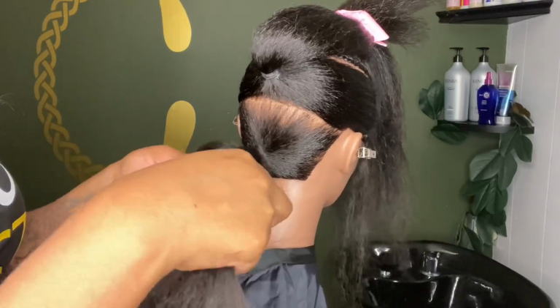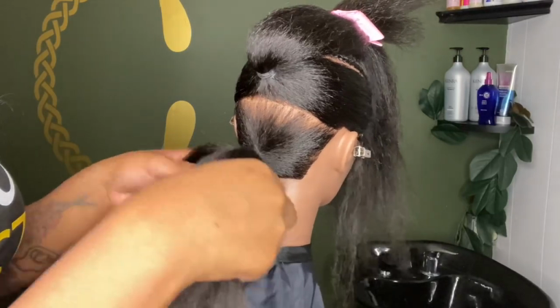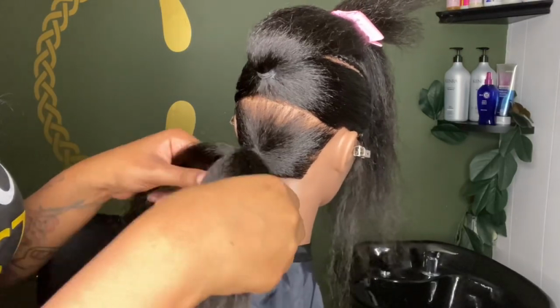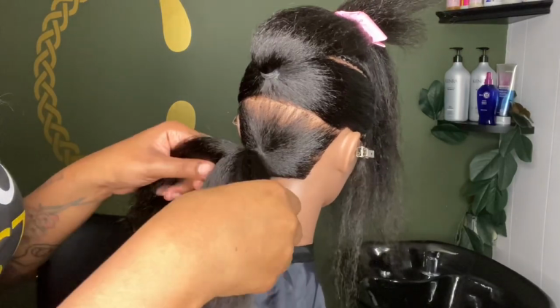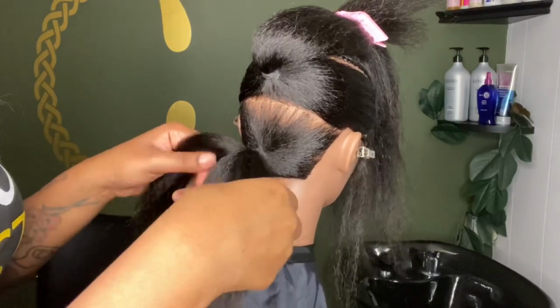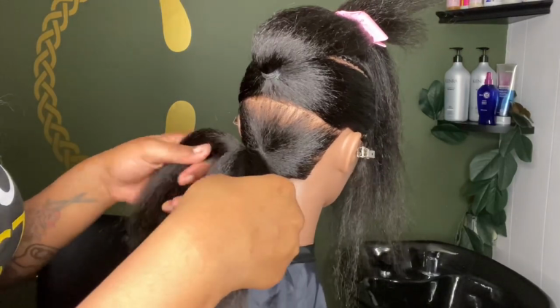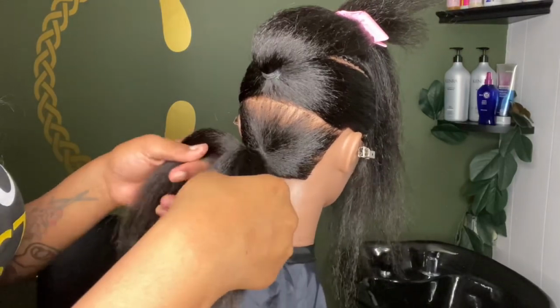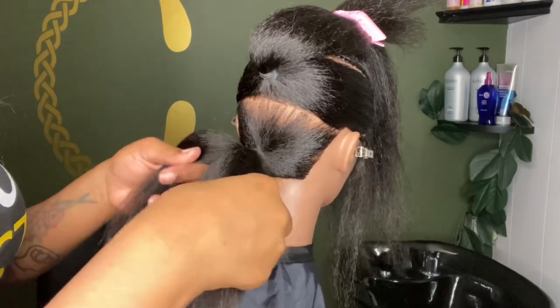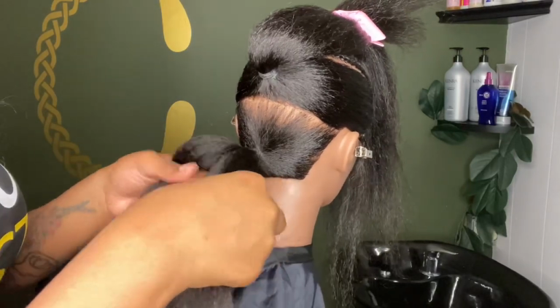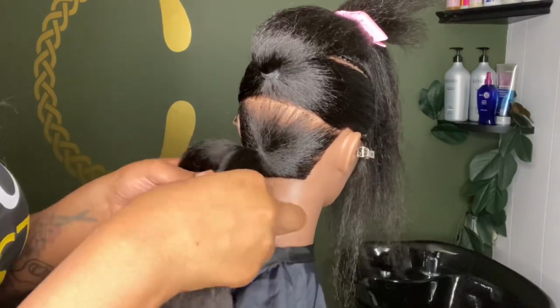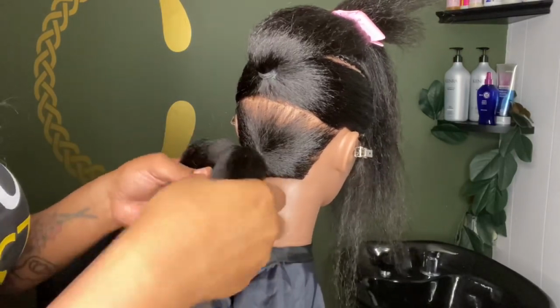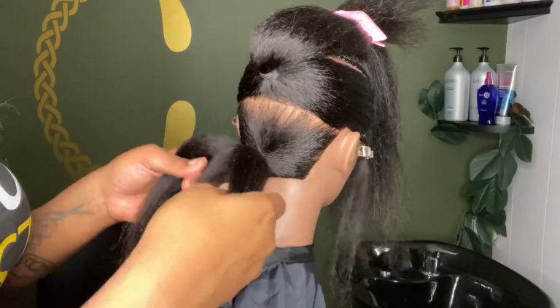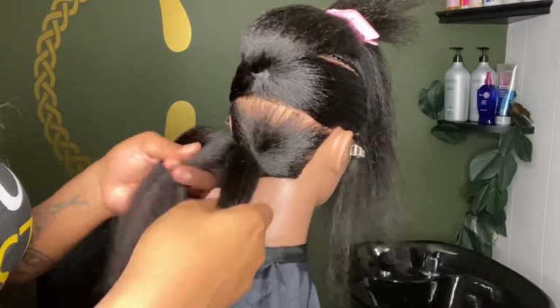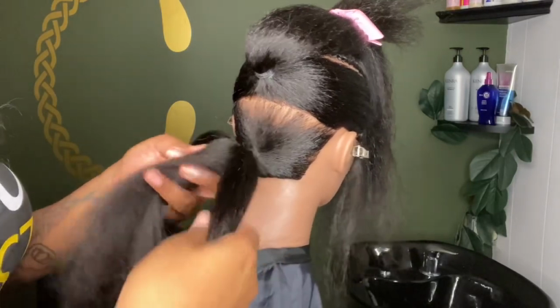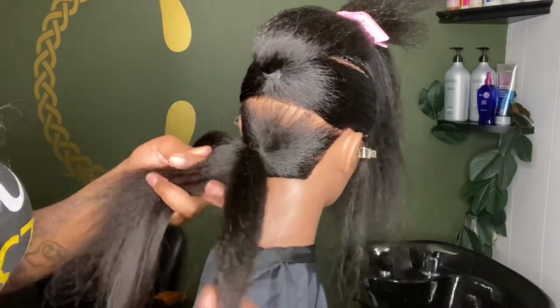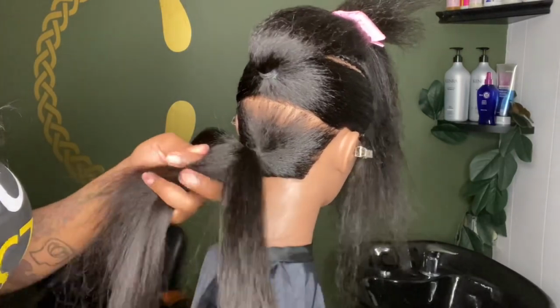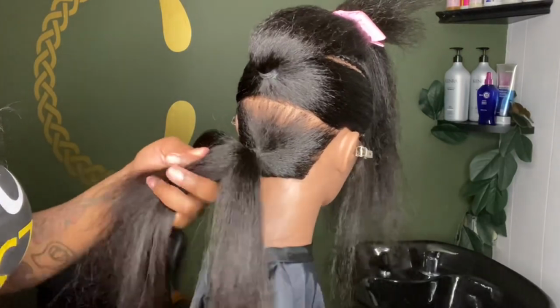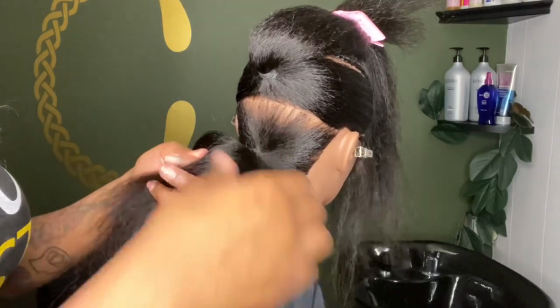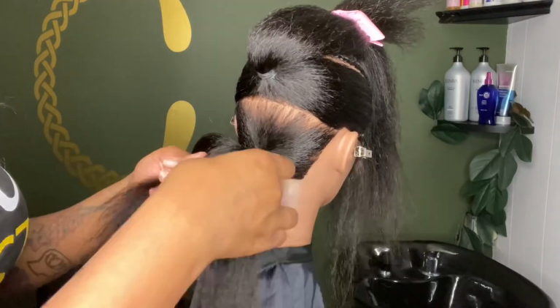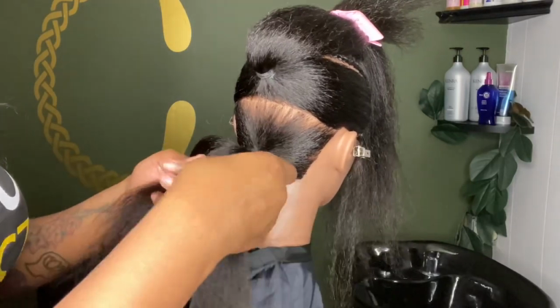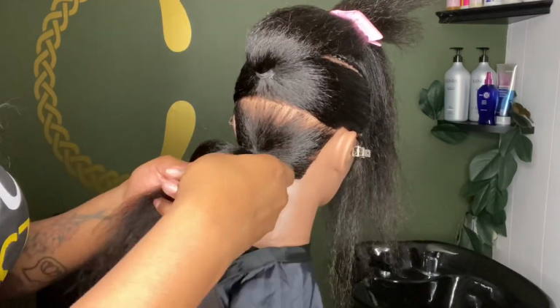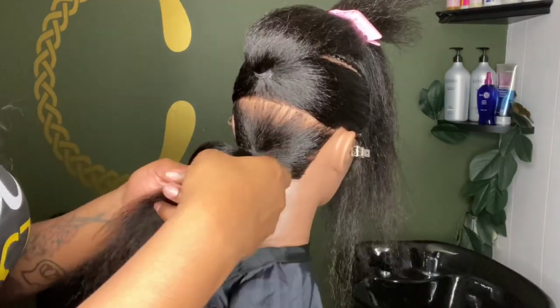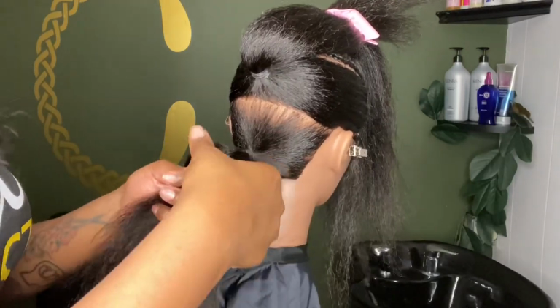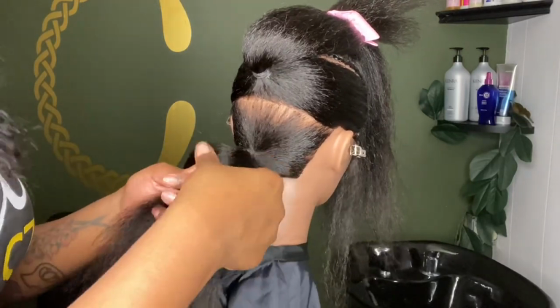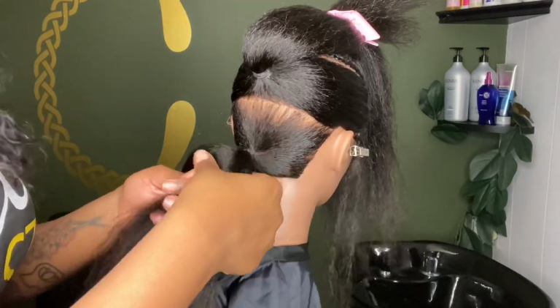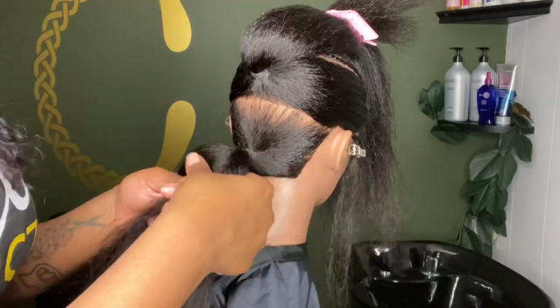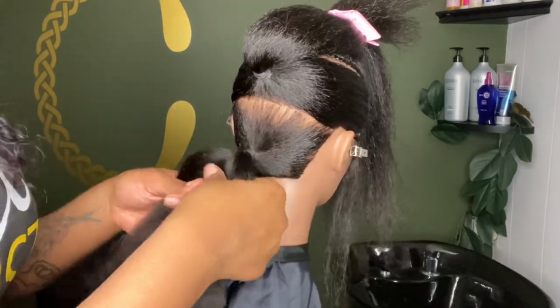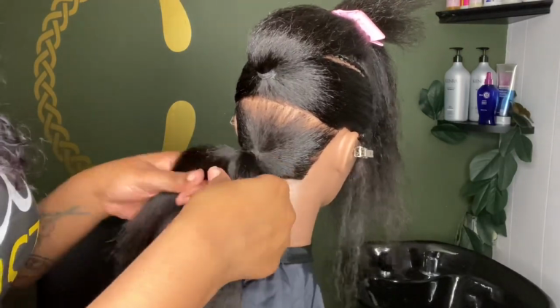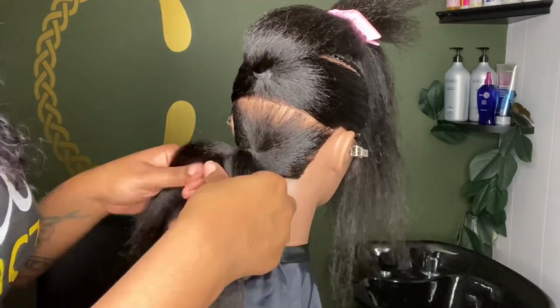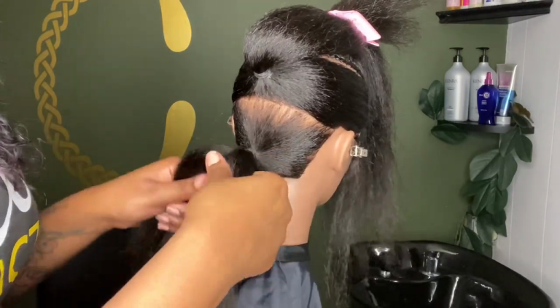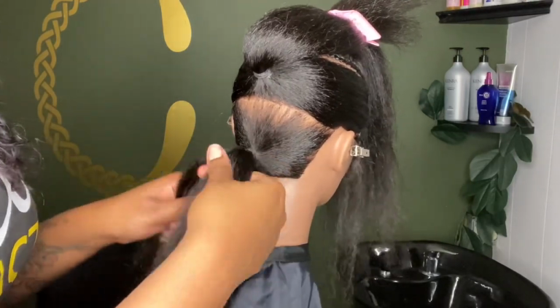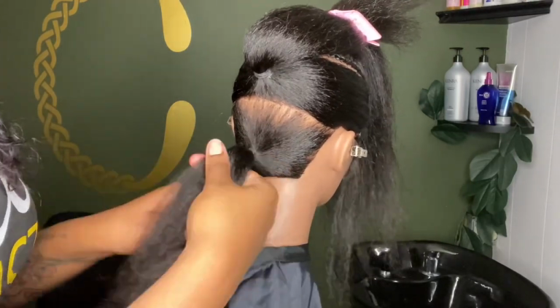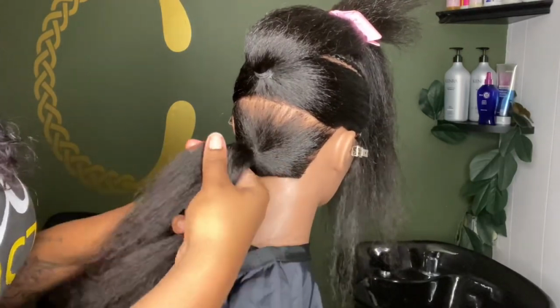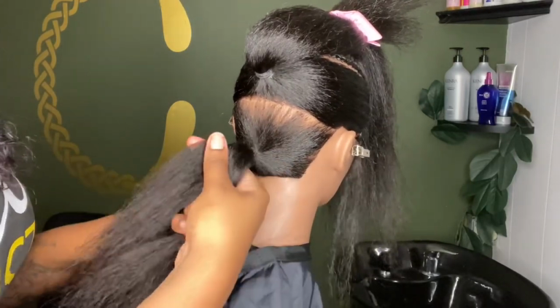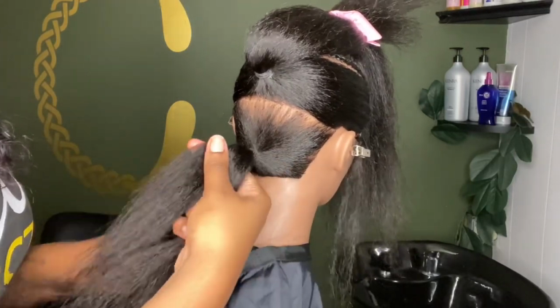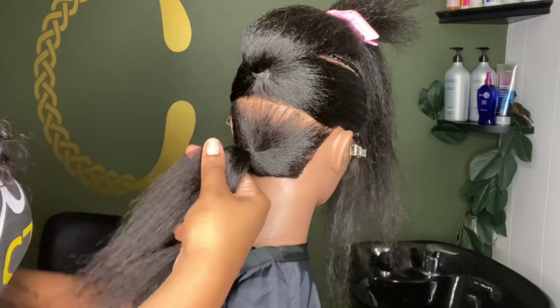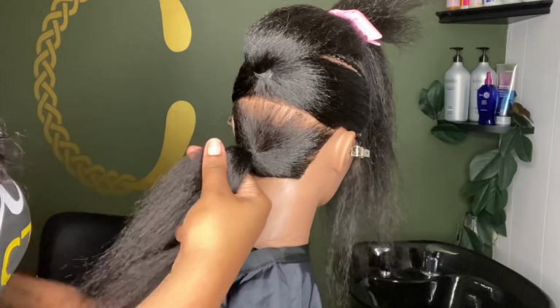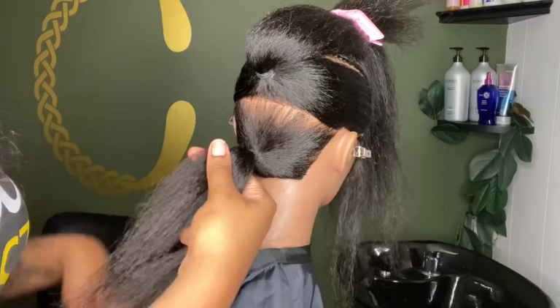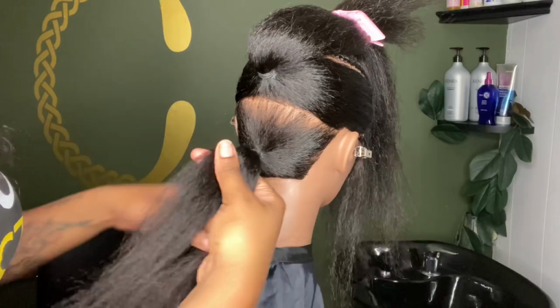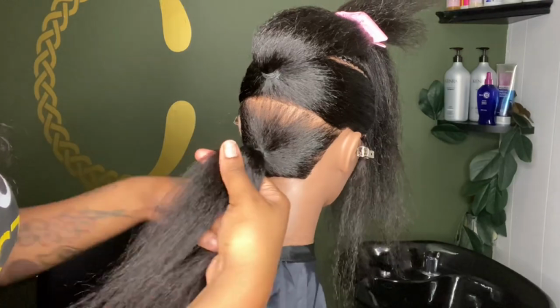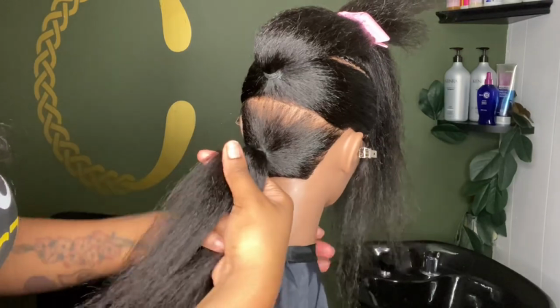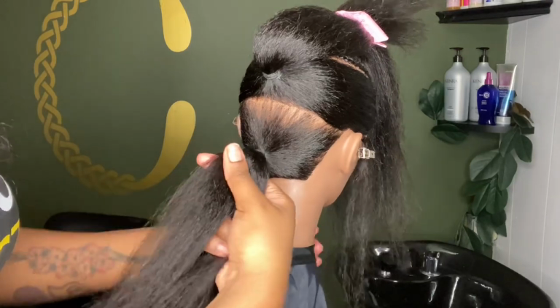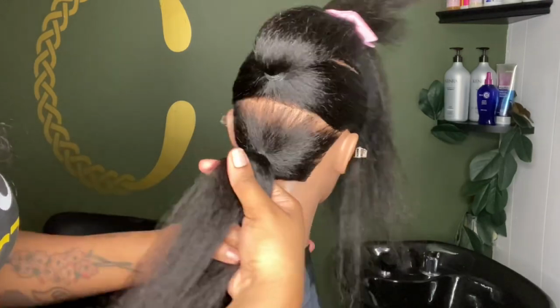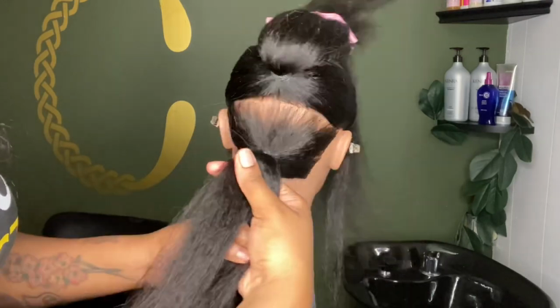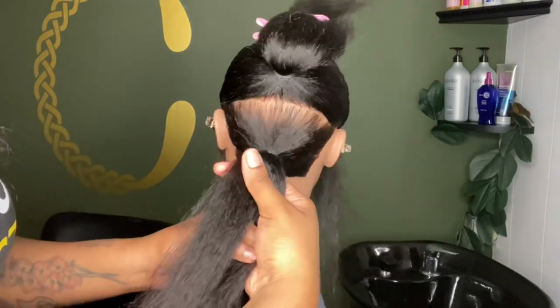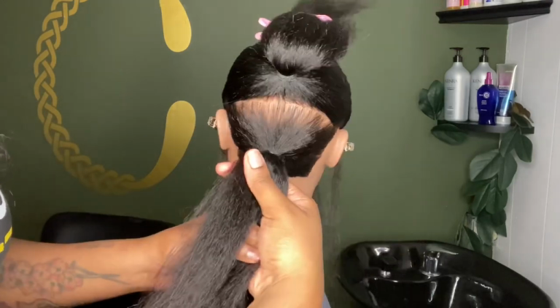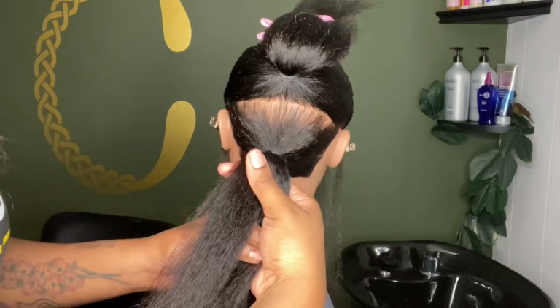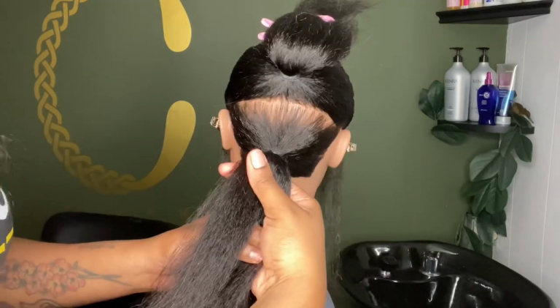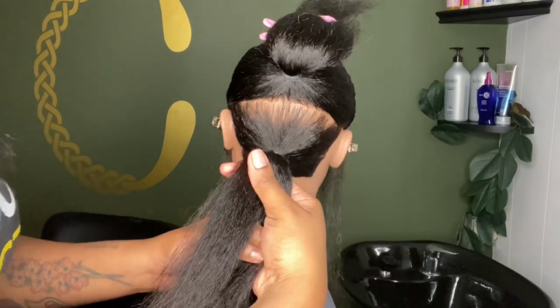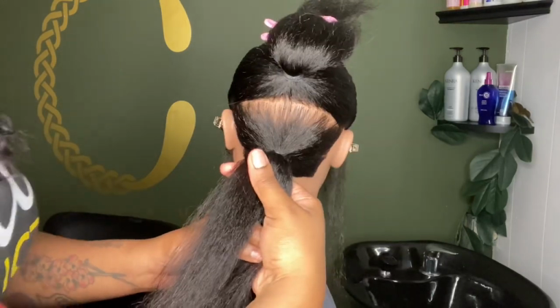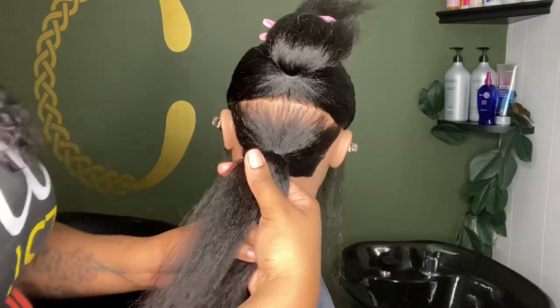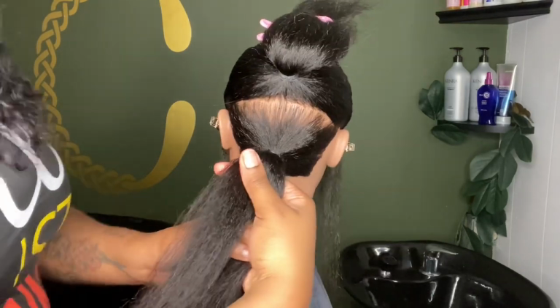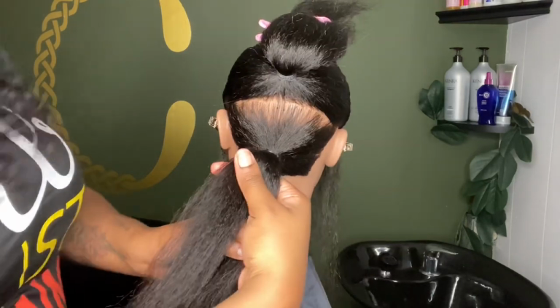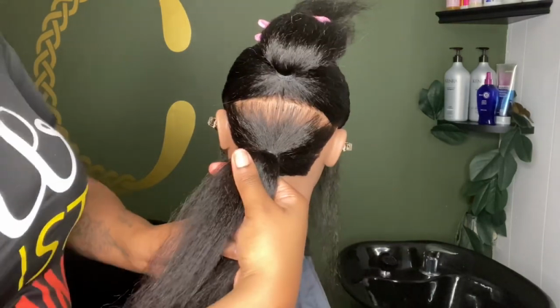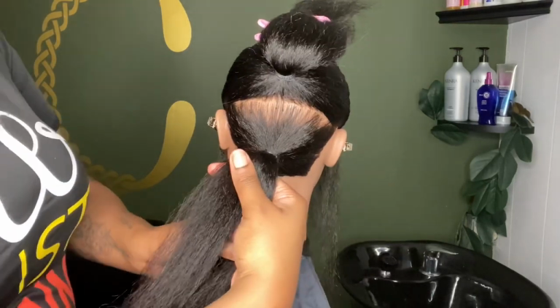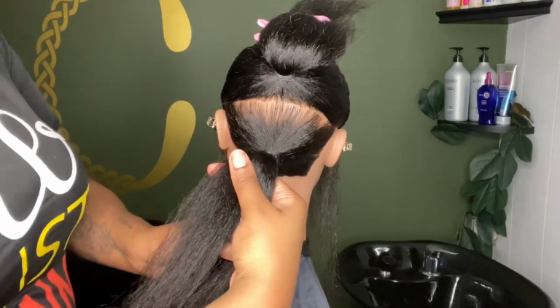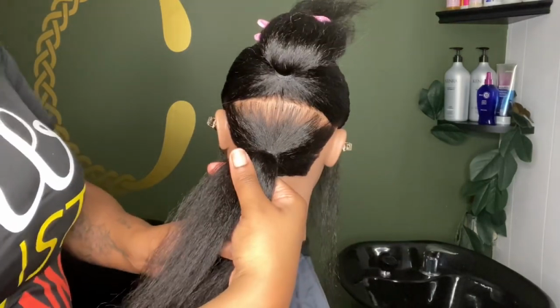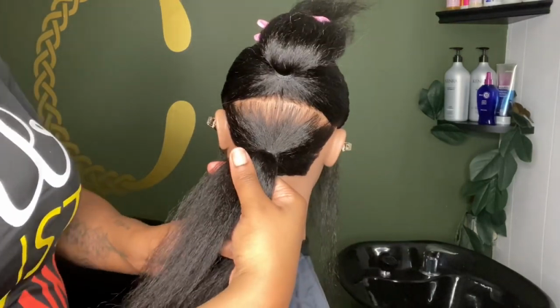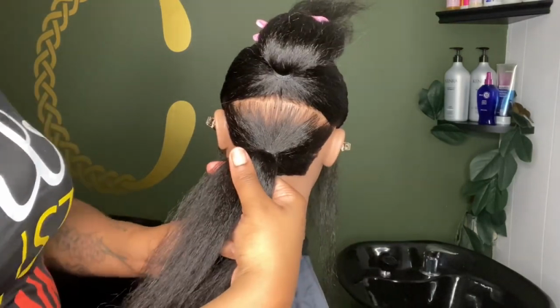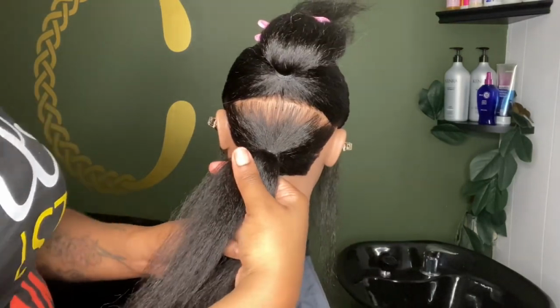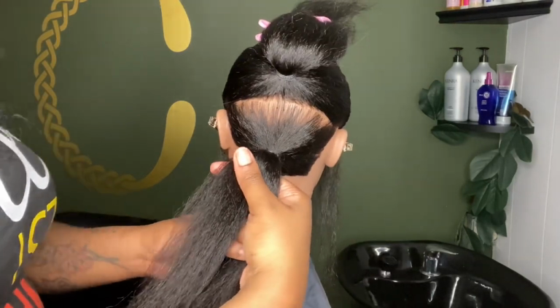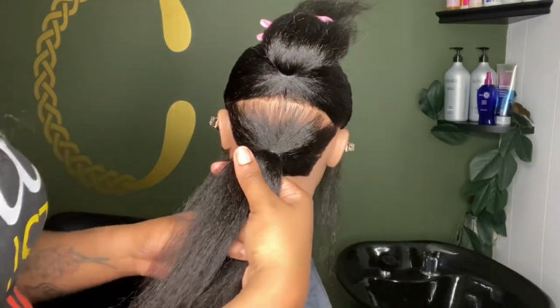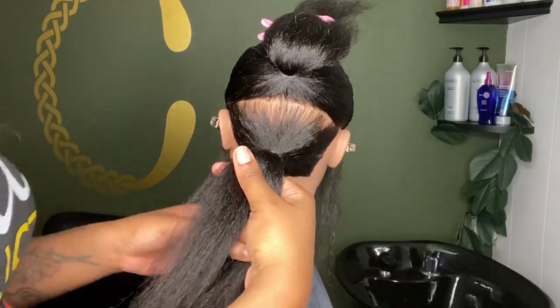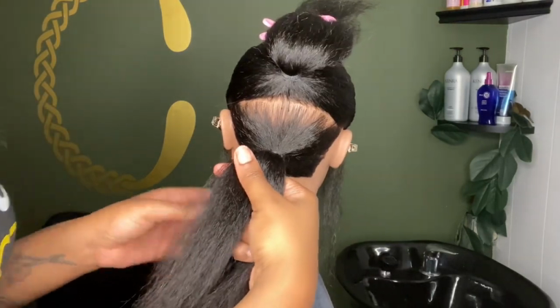First of all, let me say that this angle, this view — I told y'all I was going to get it together, and I did. So give me my kudos, please.